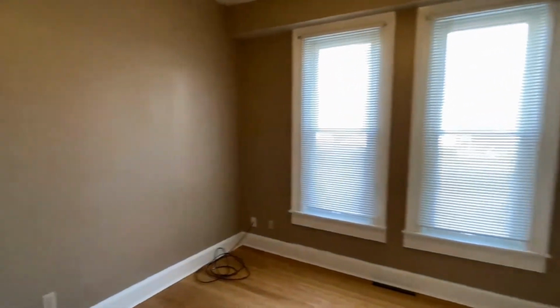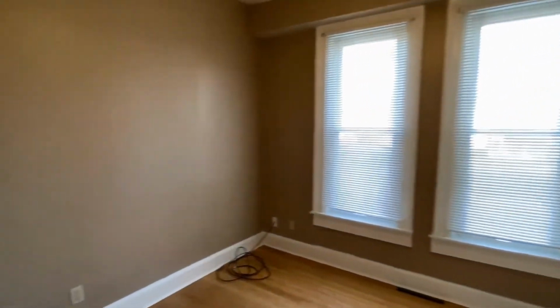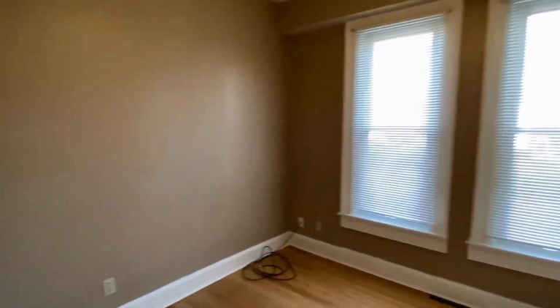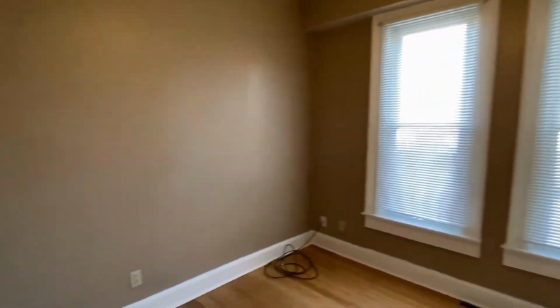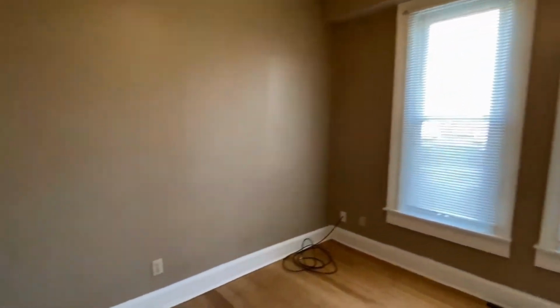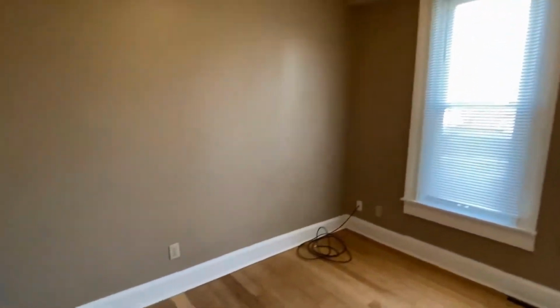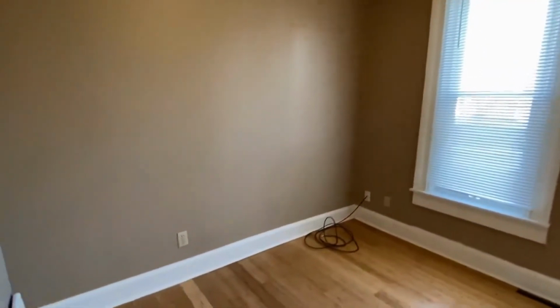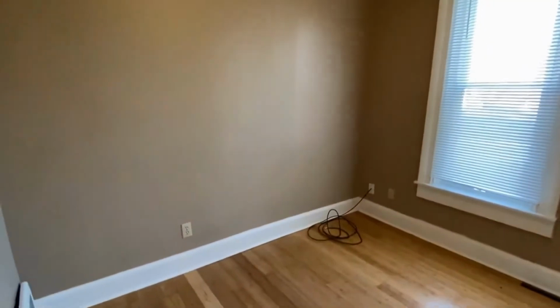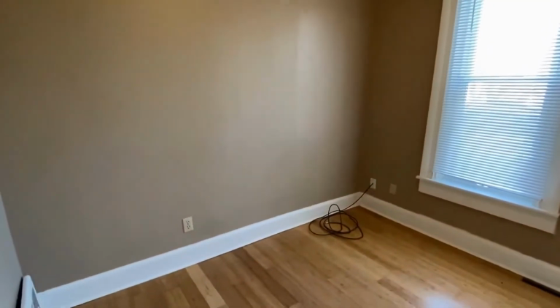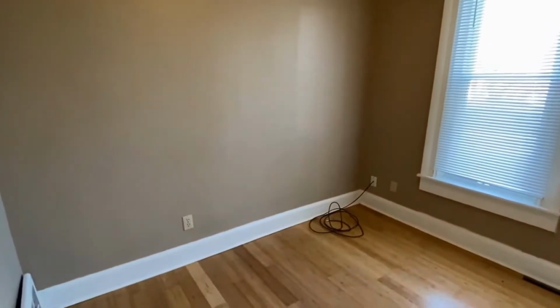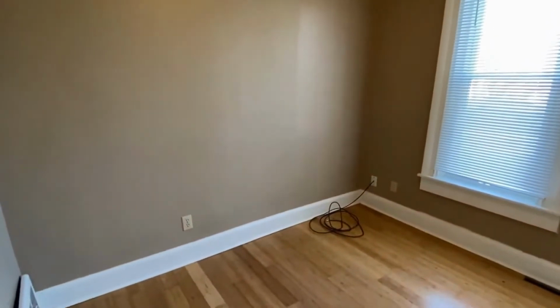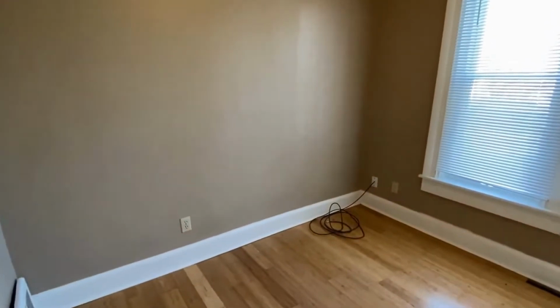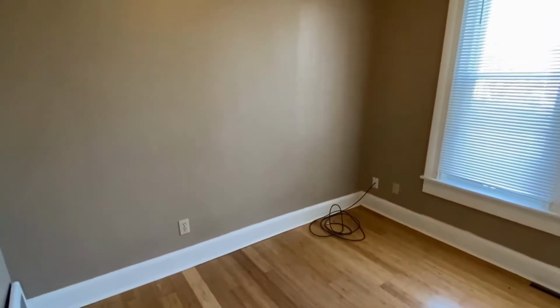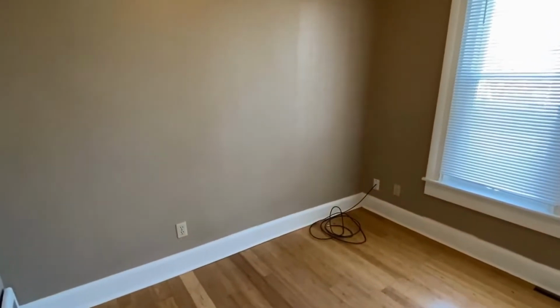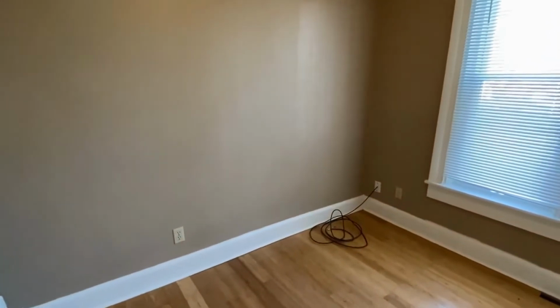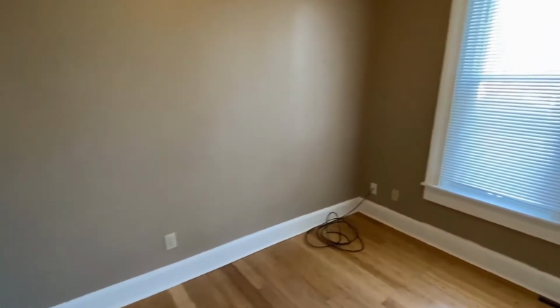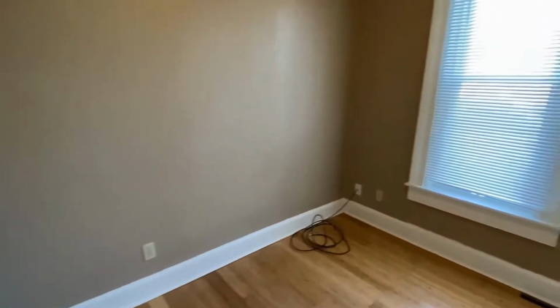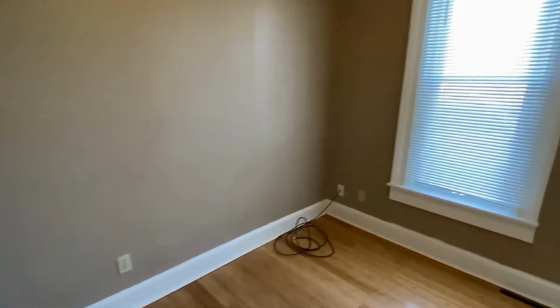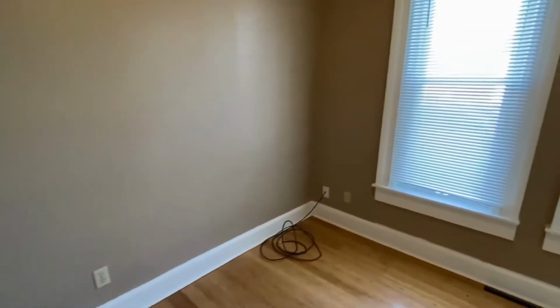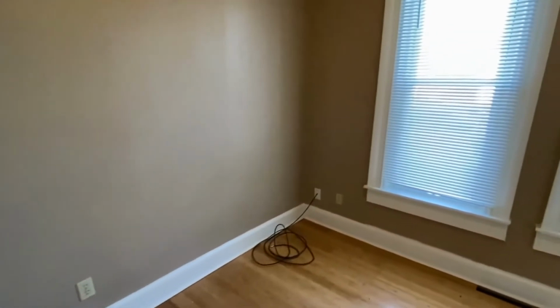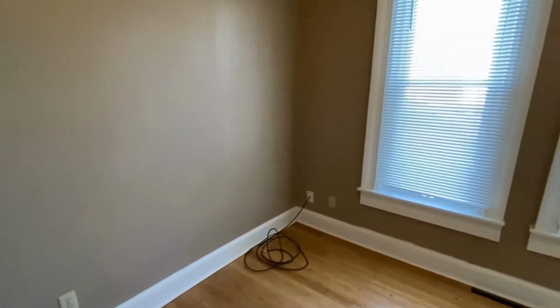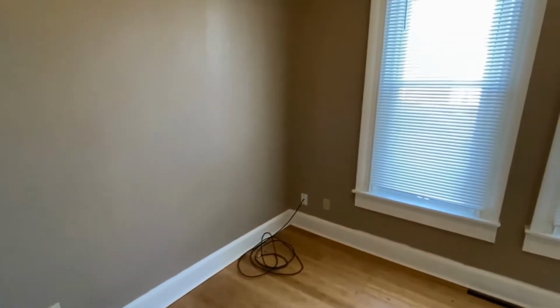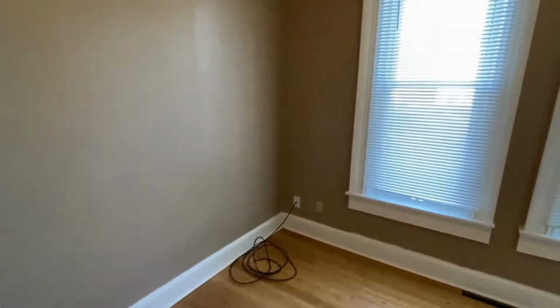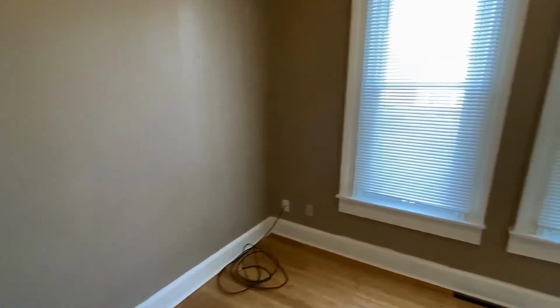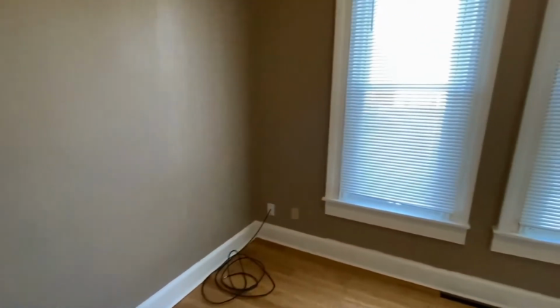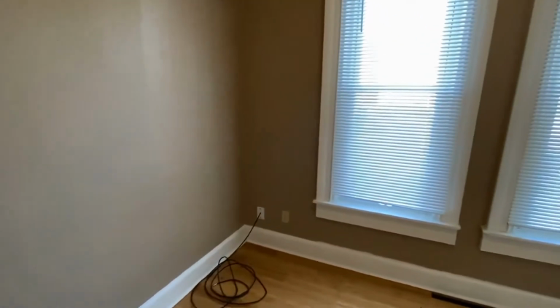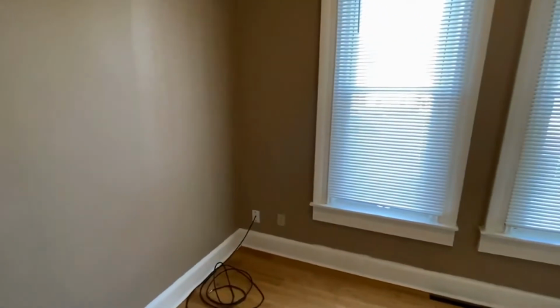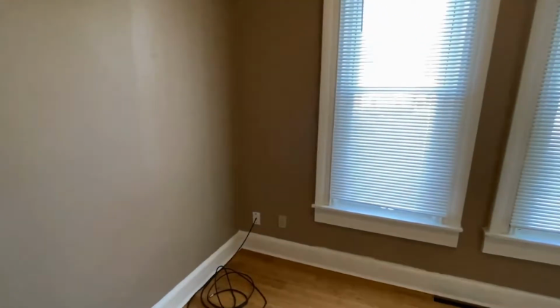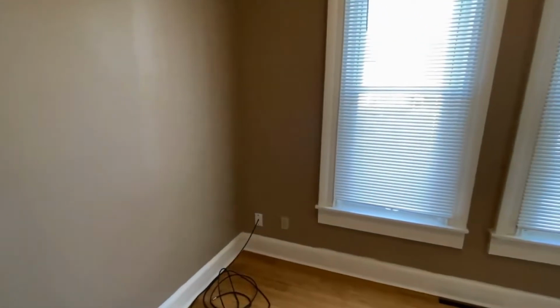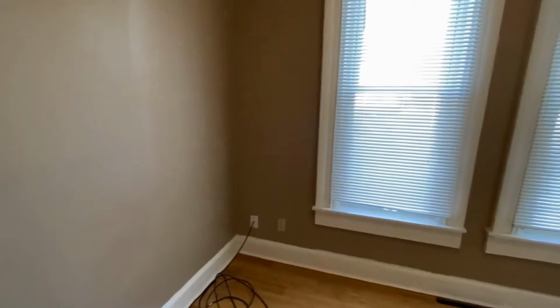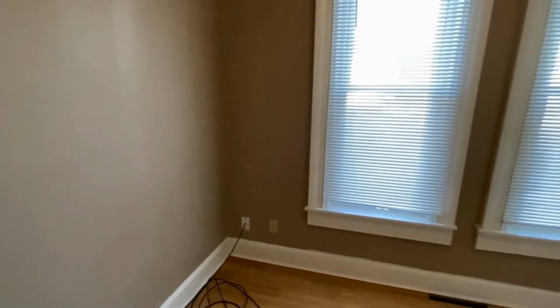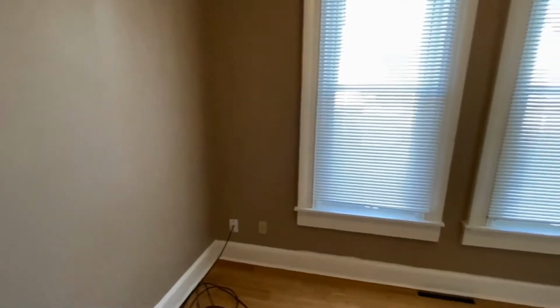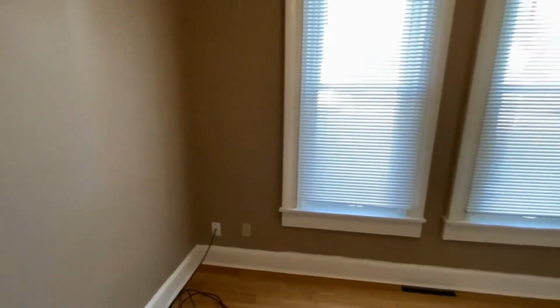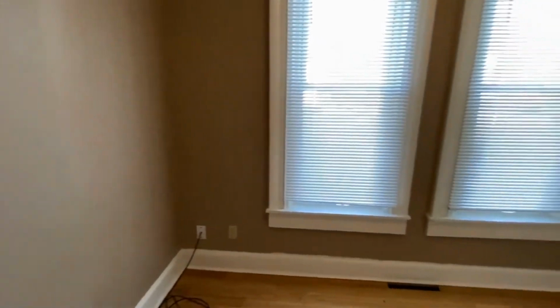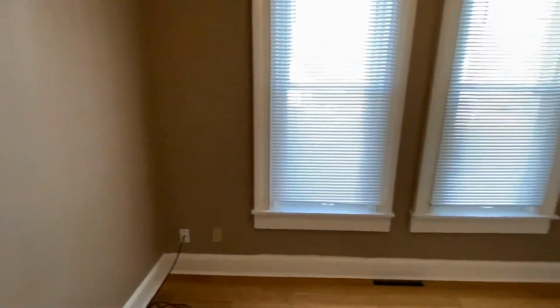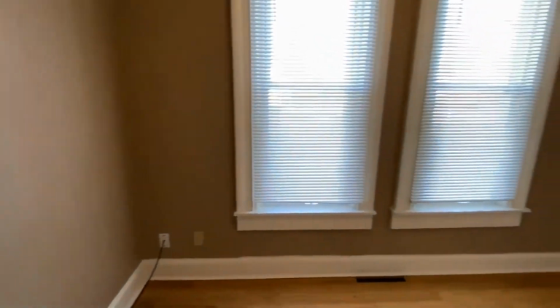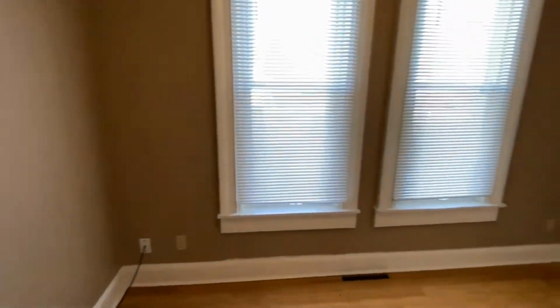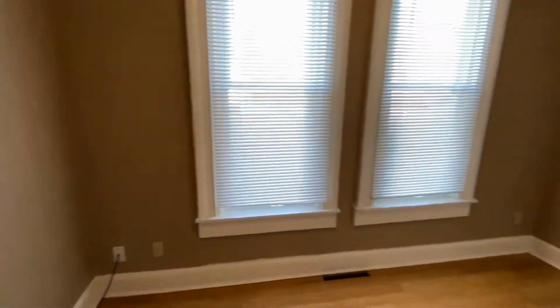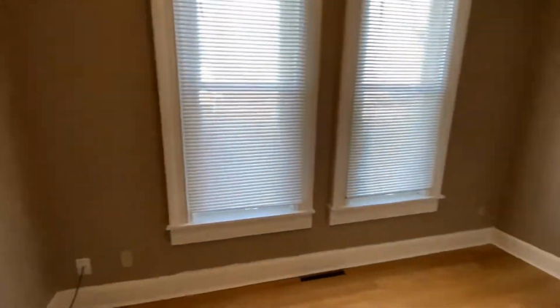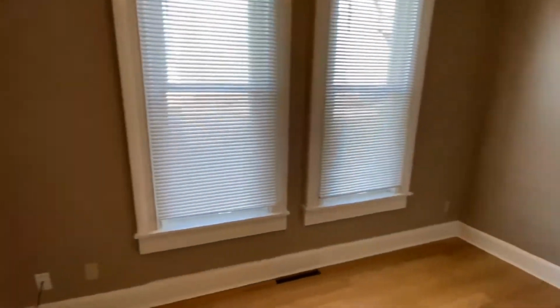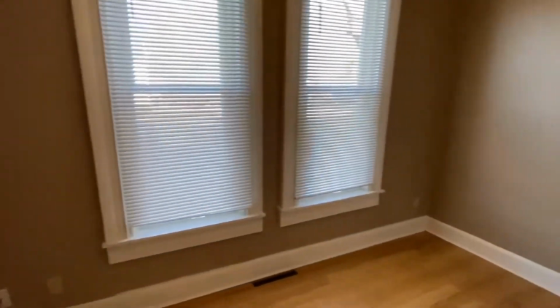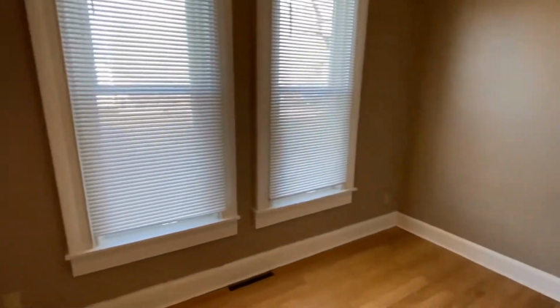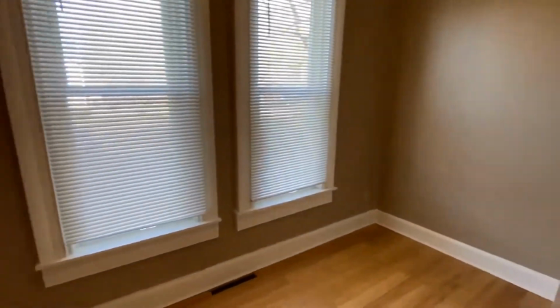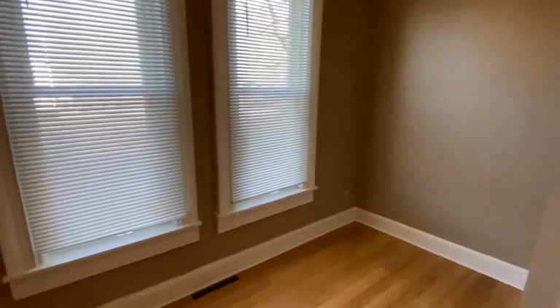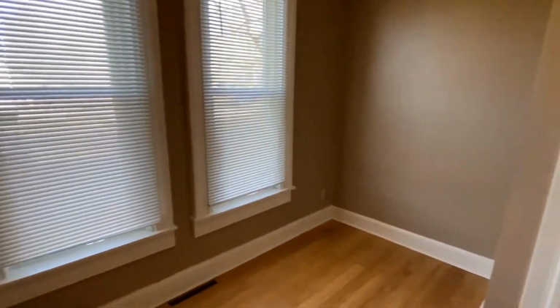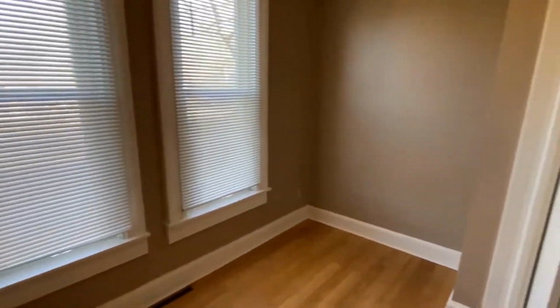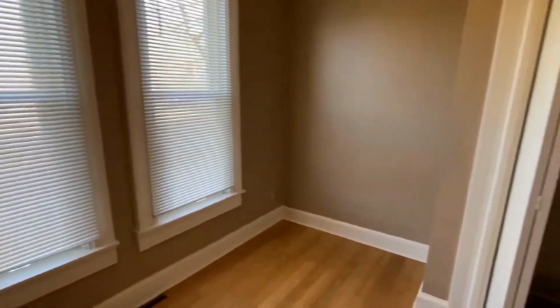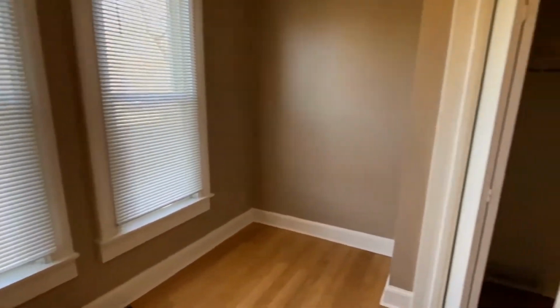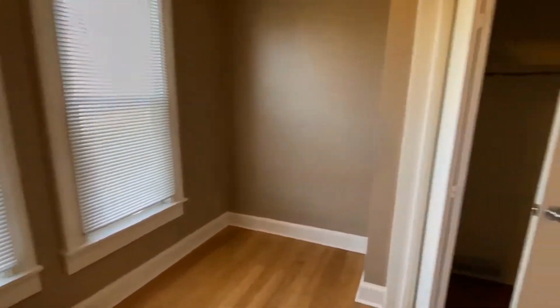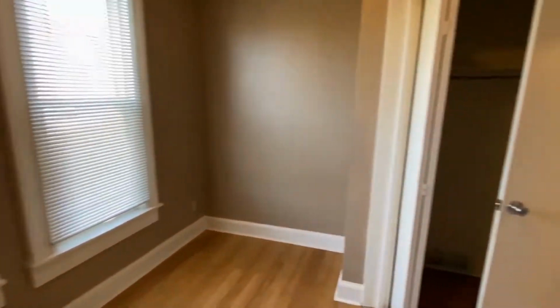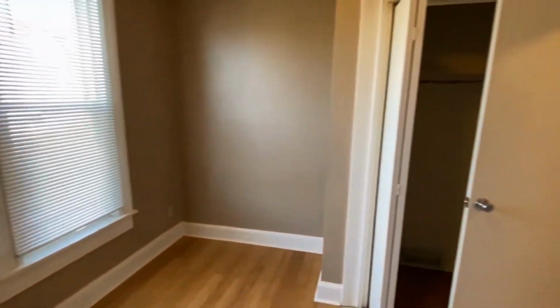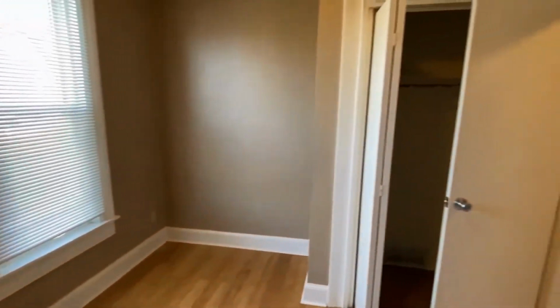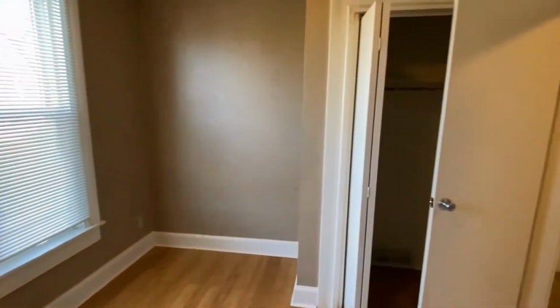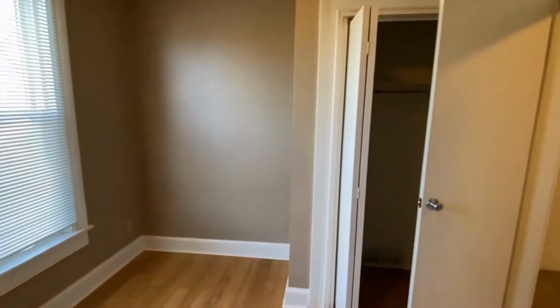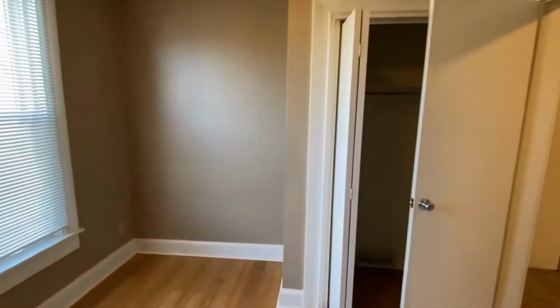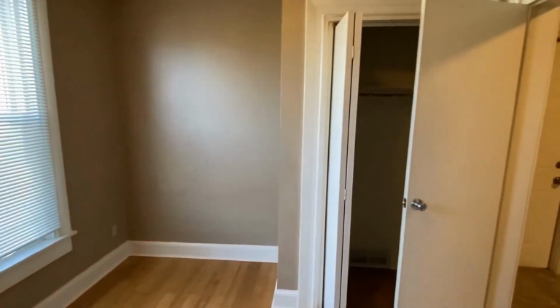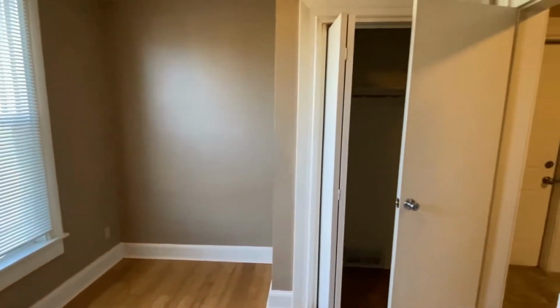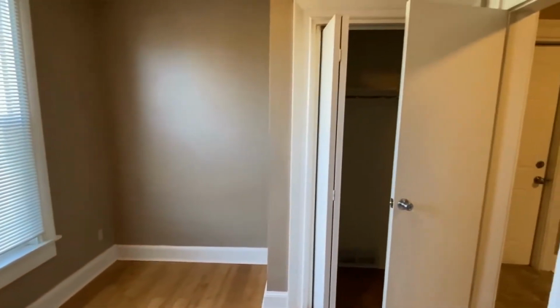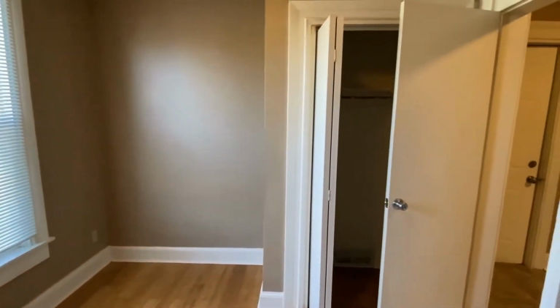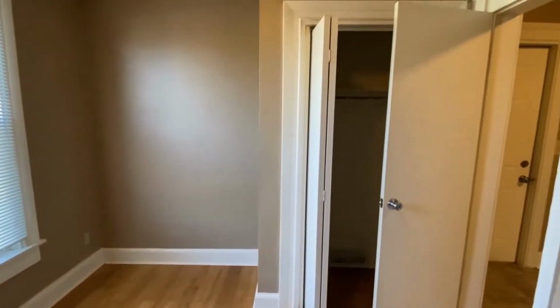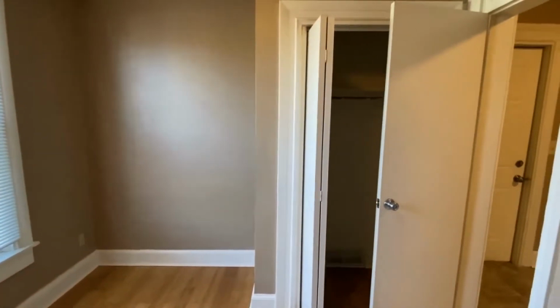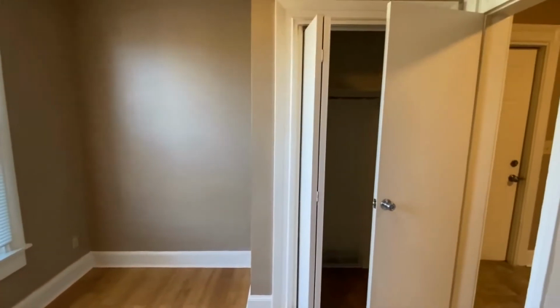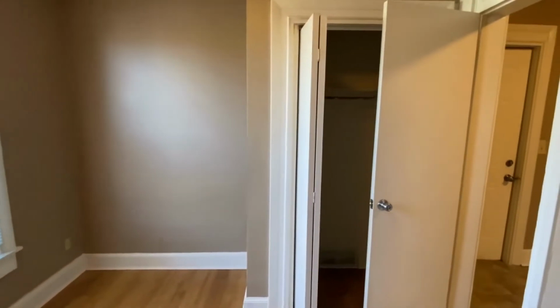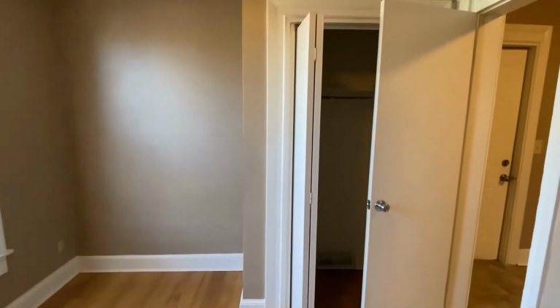So as you can see, it's a decent sized bedroom — not huge but not small. It comes with a closet.